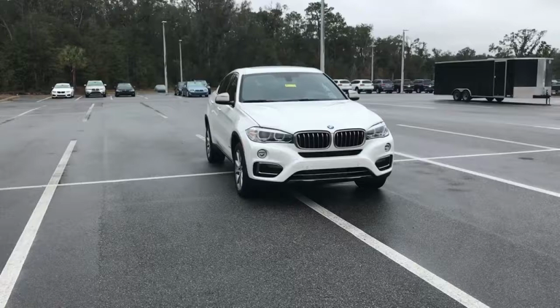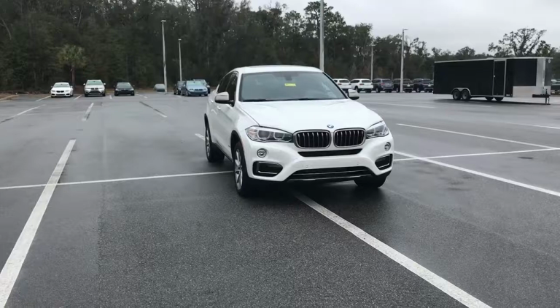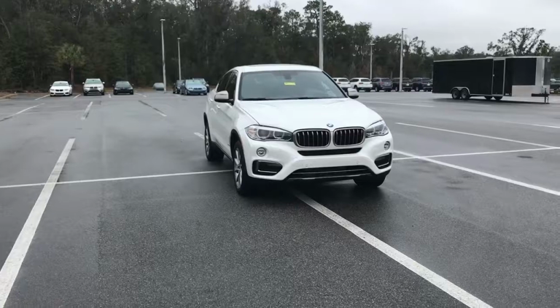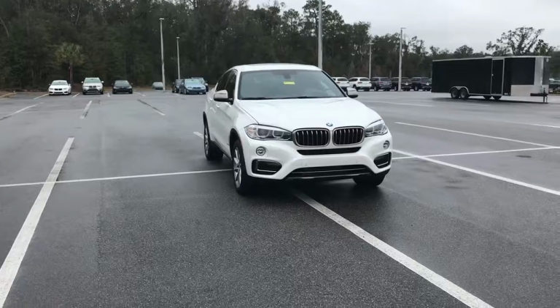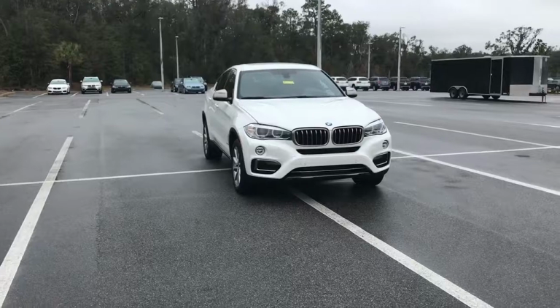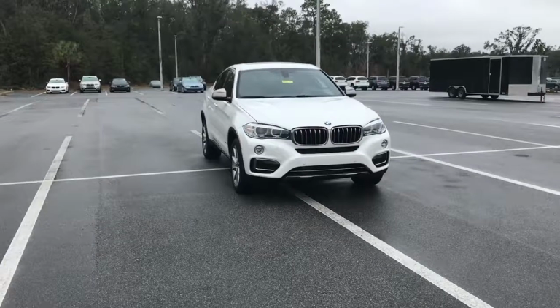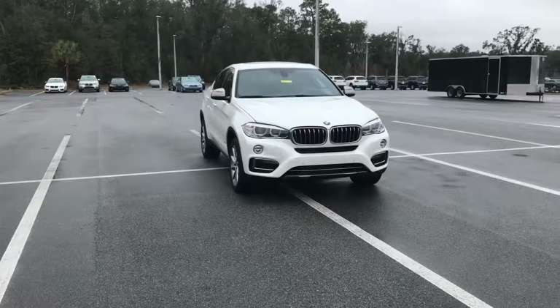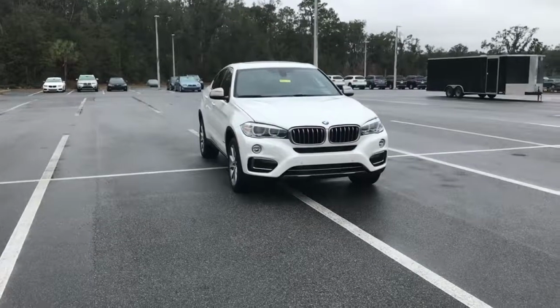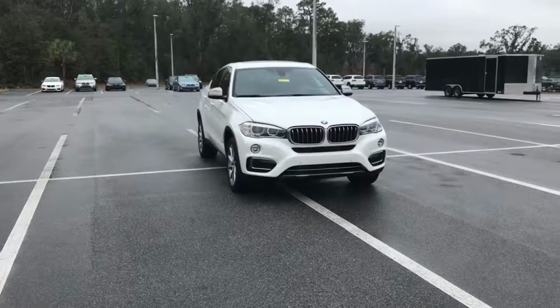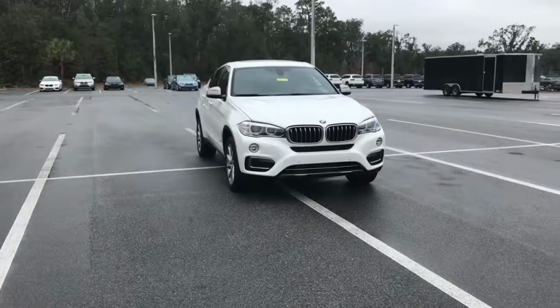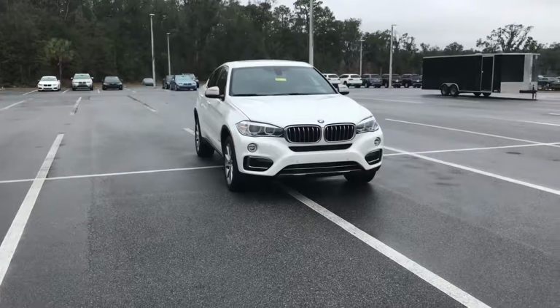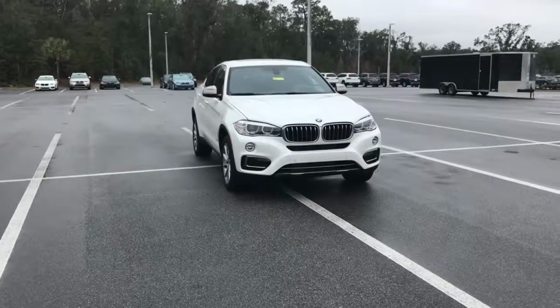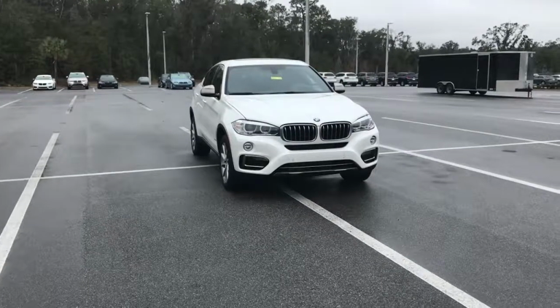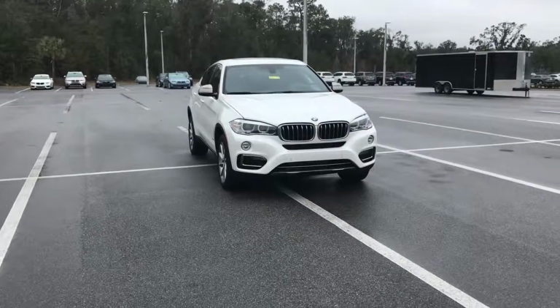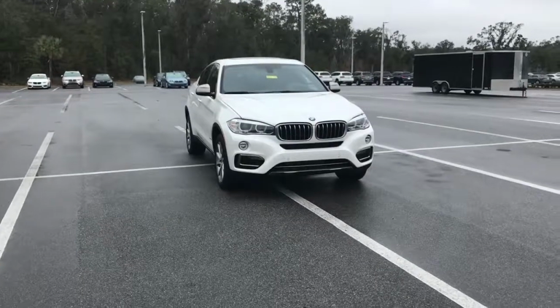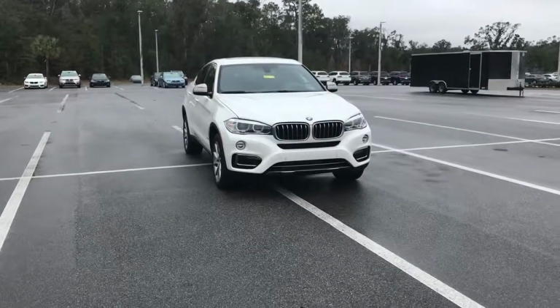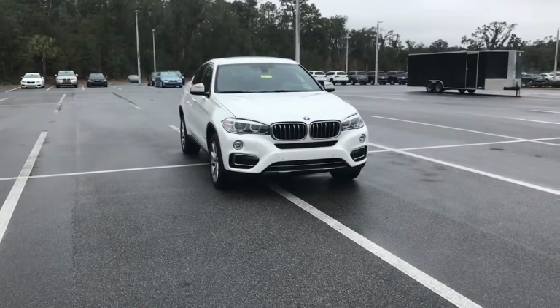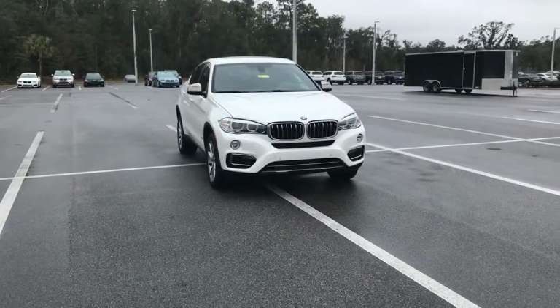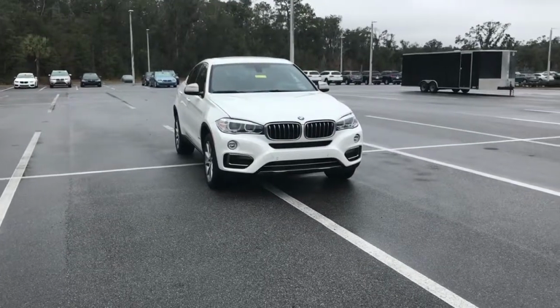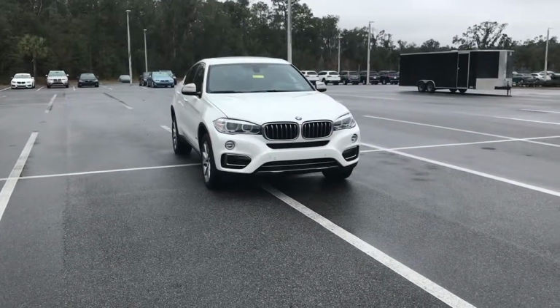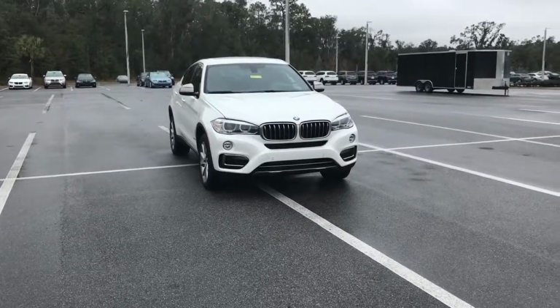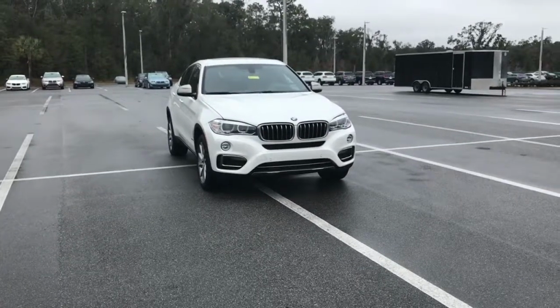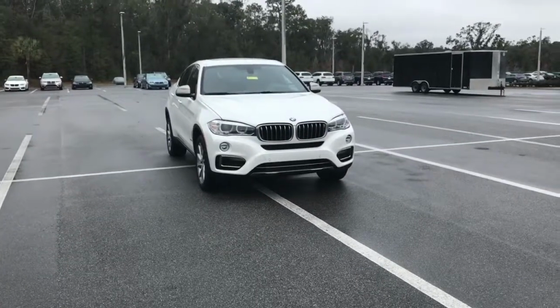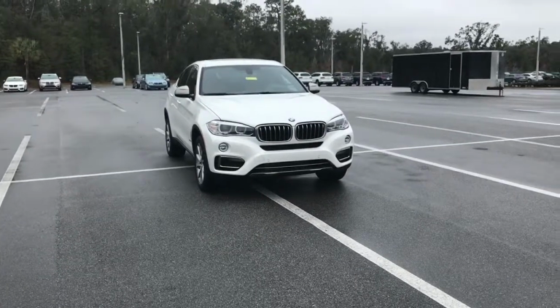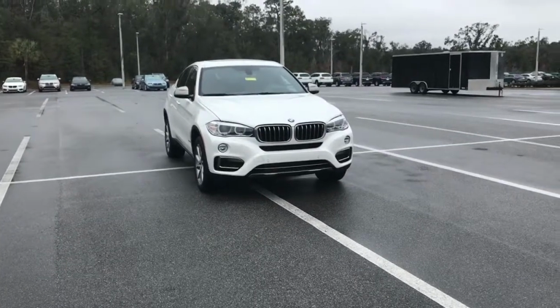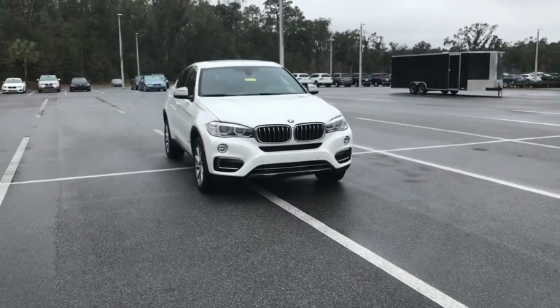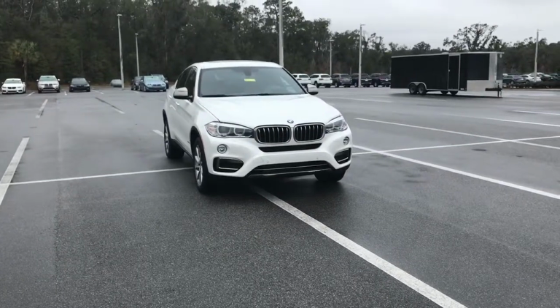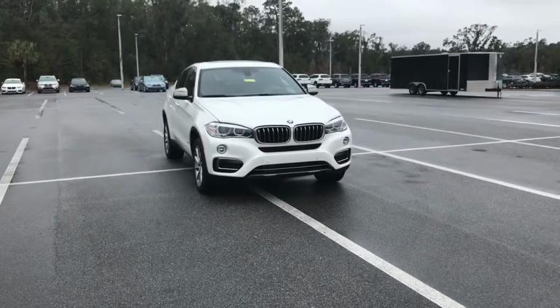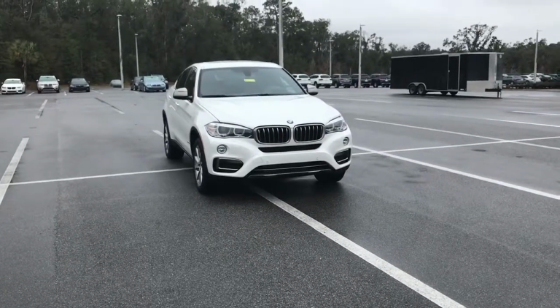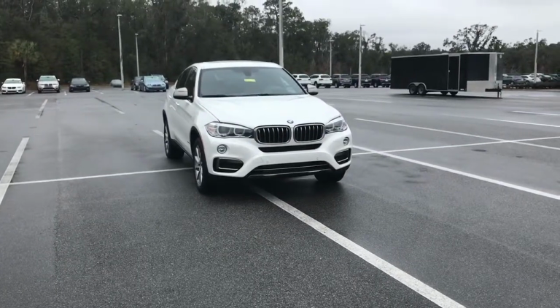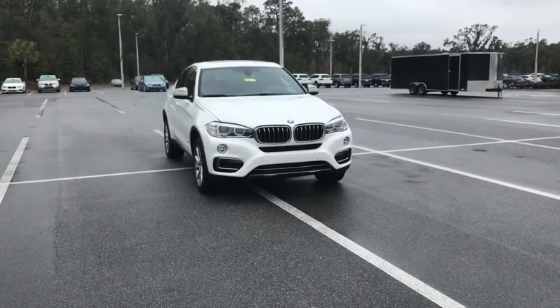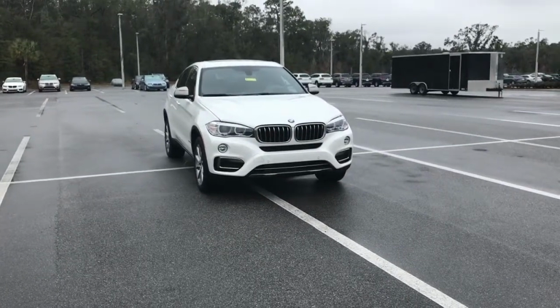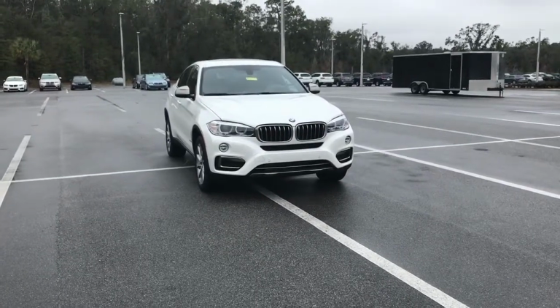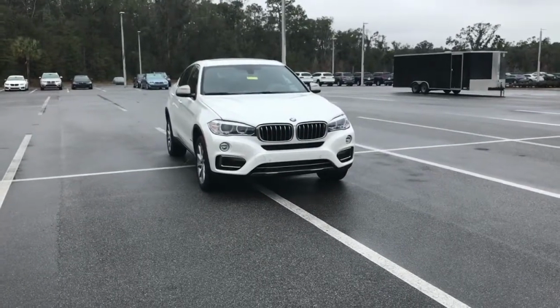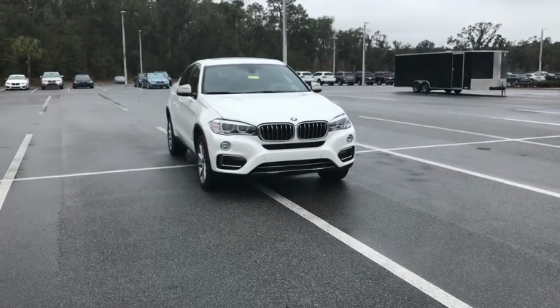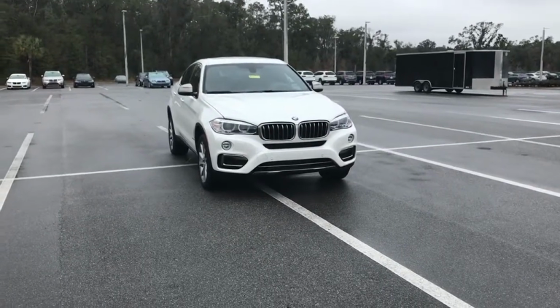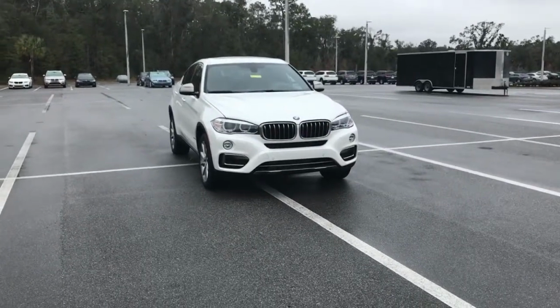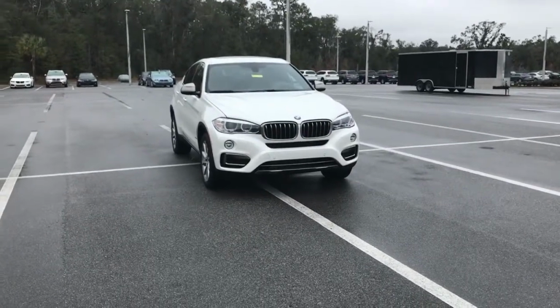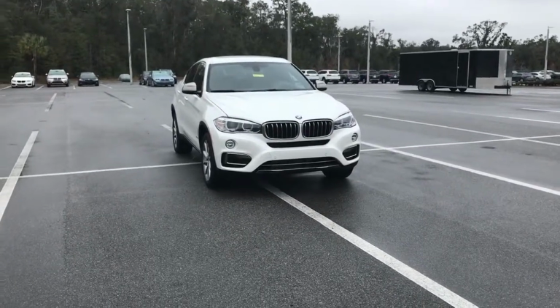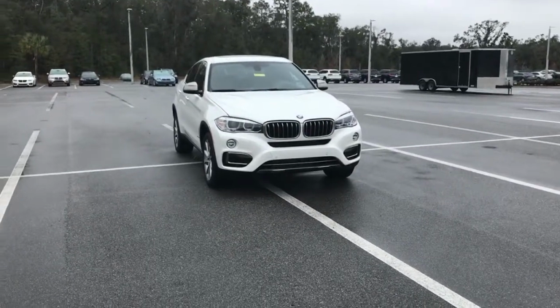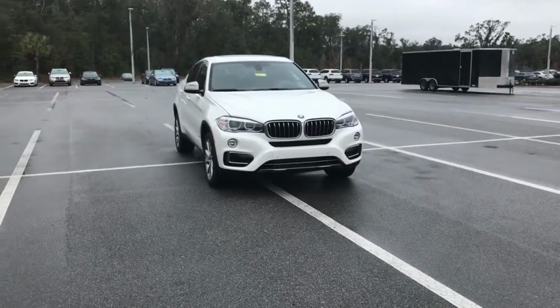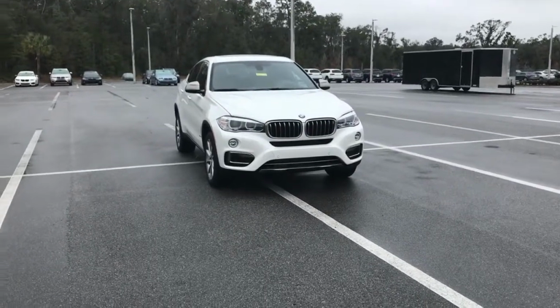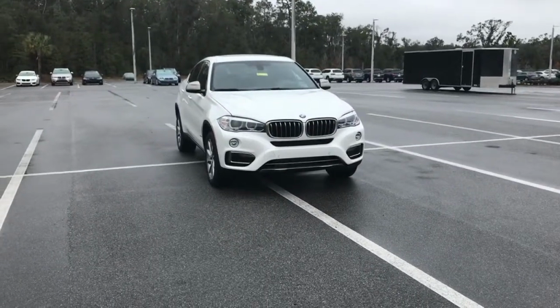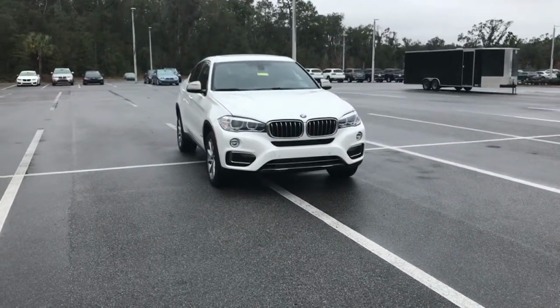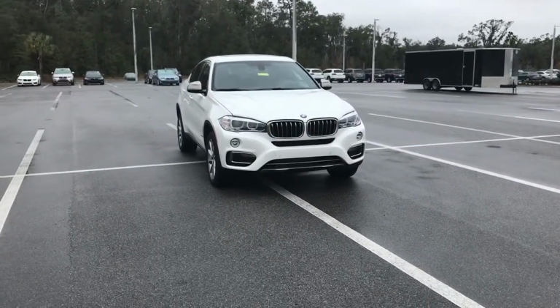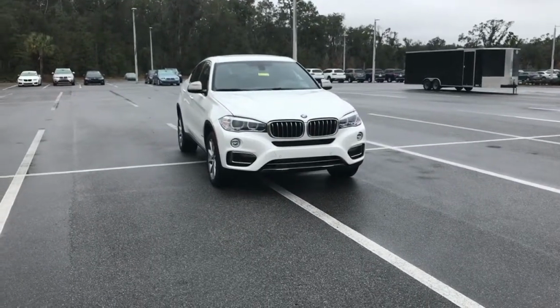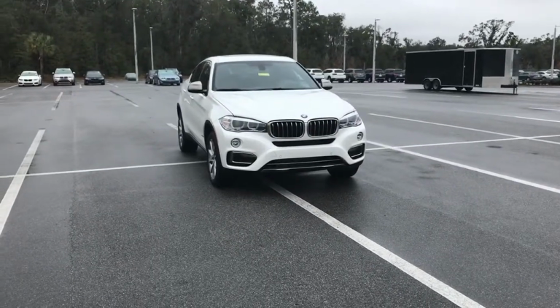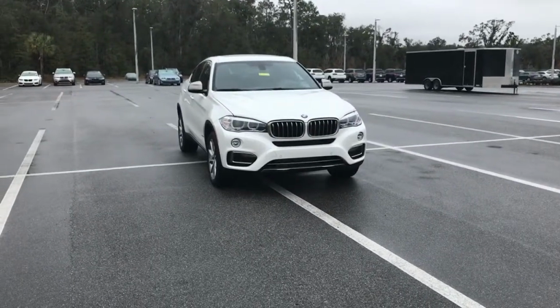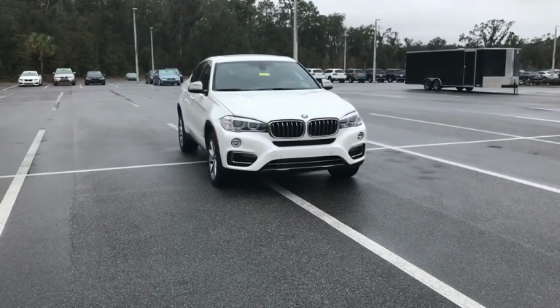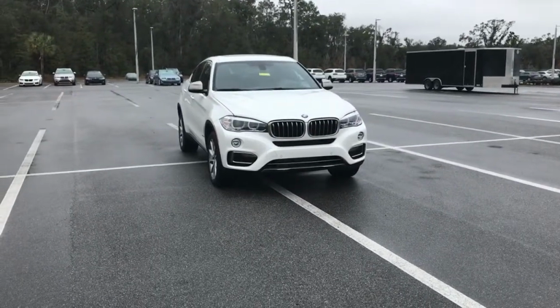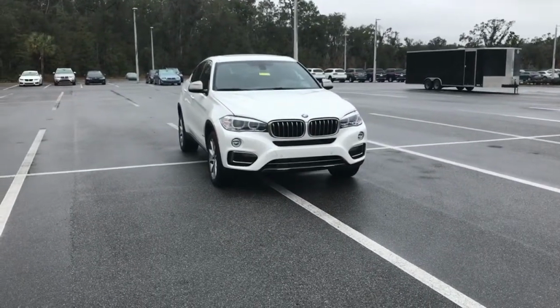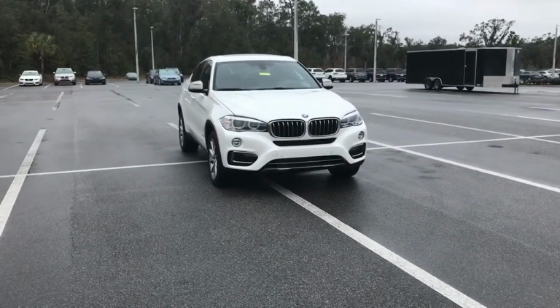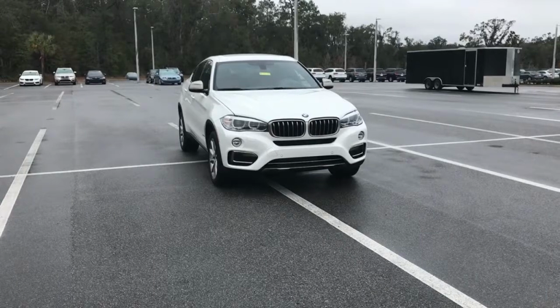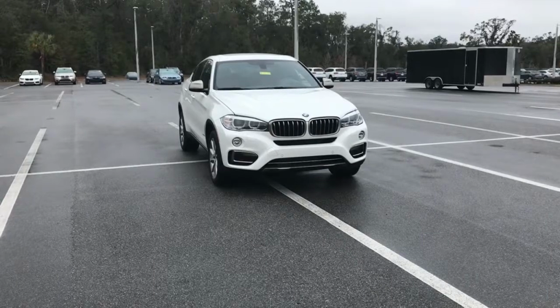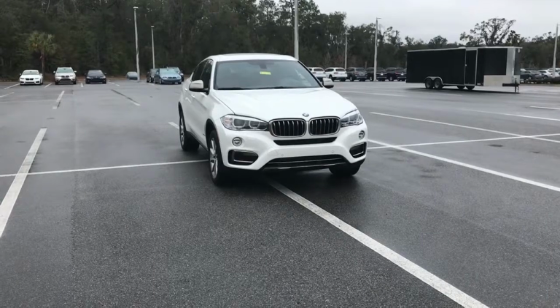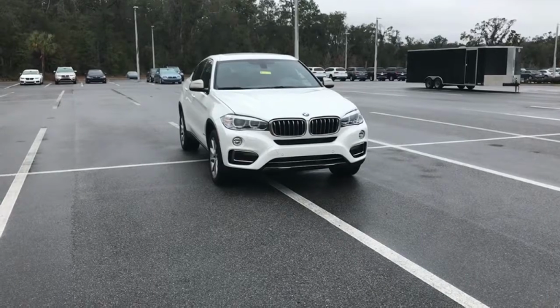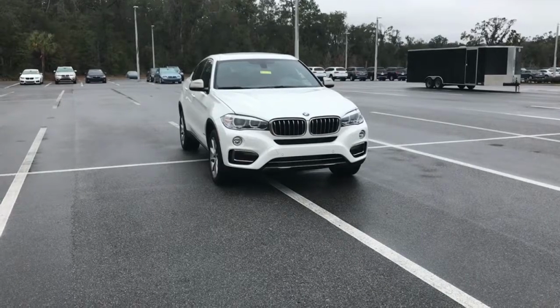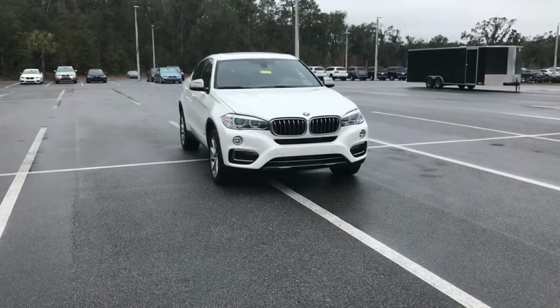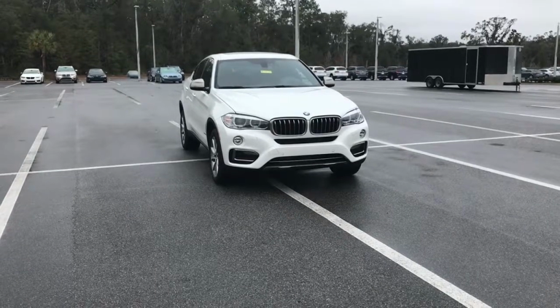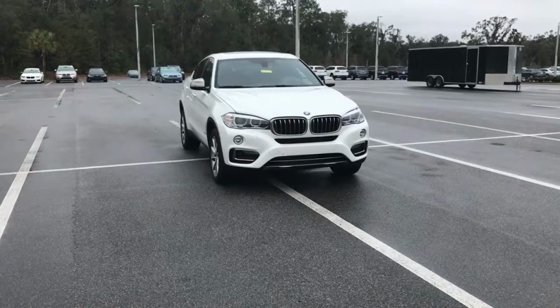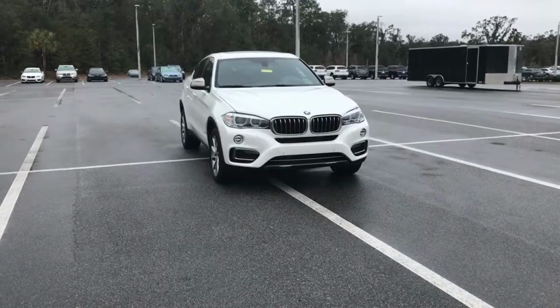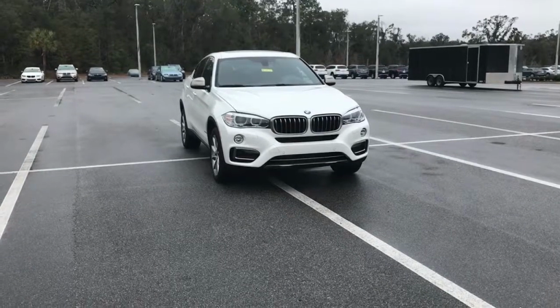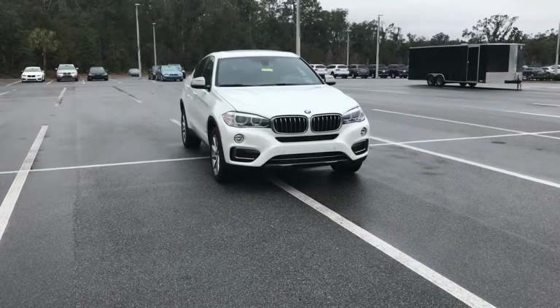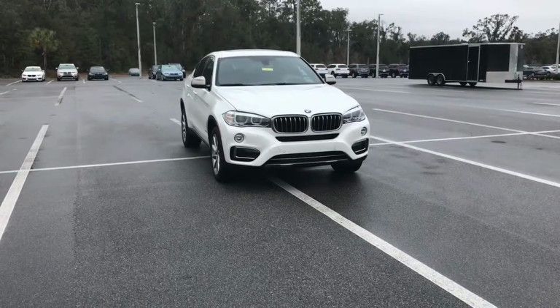Hi, my name is Dustin. I'm one of the BMW geniuses here at BMW of Ocala. I just want to first thank you for allowing us to help you find your next vehicle.